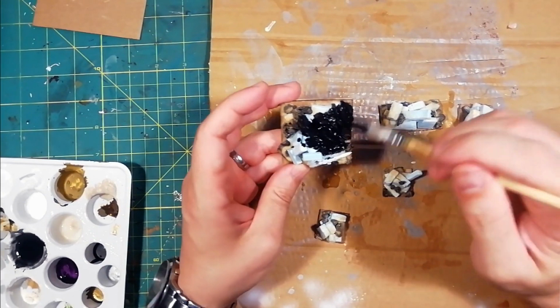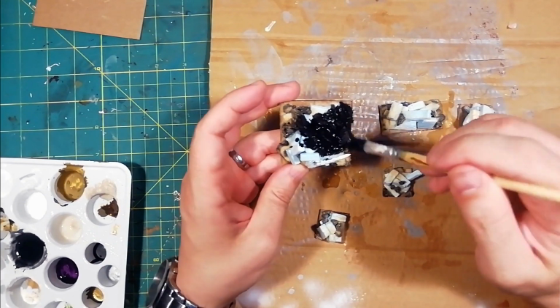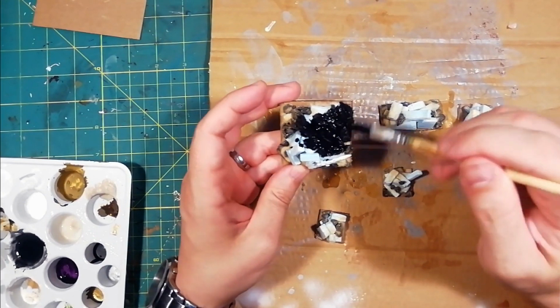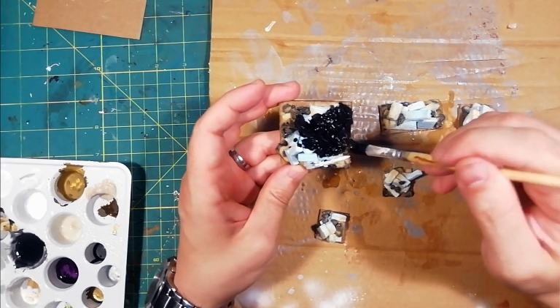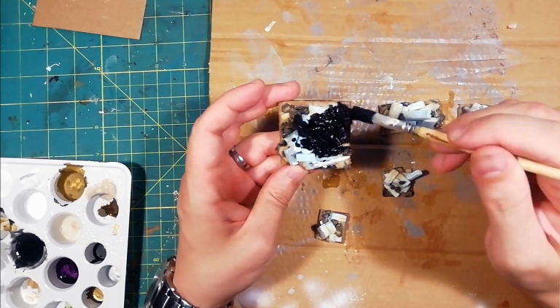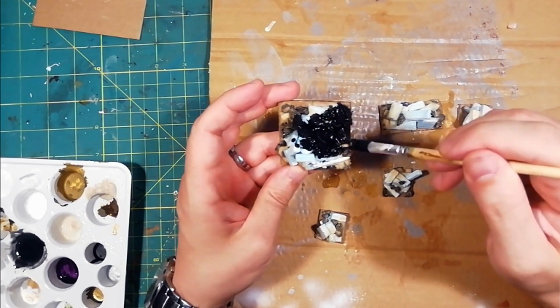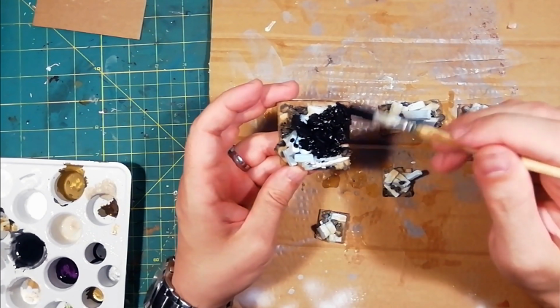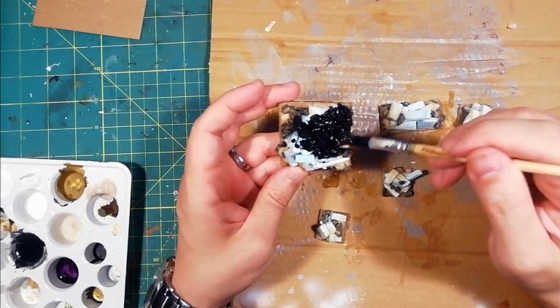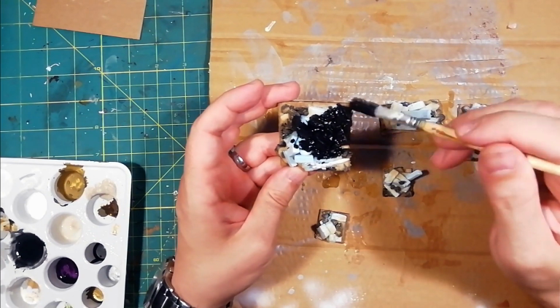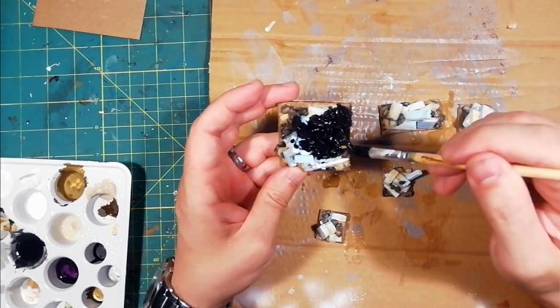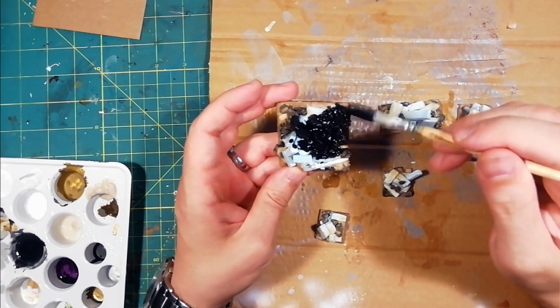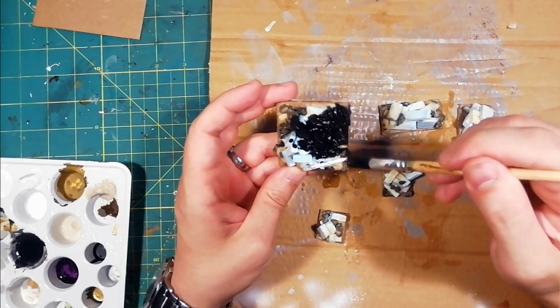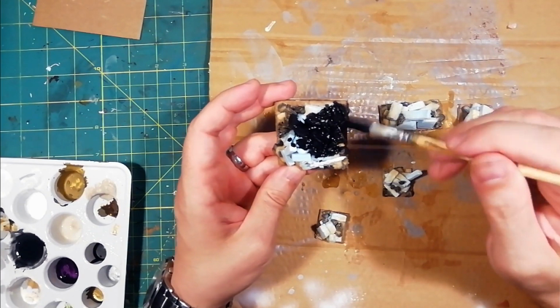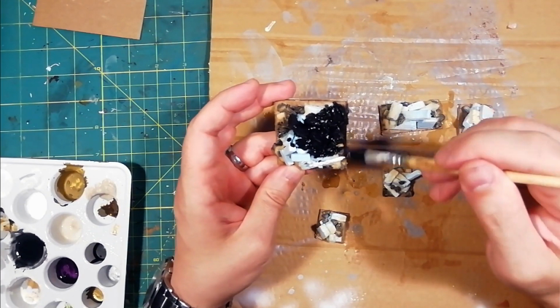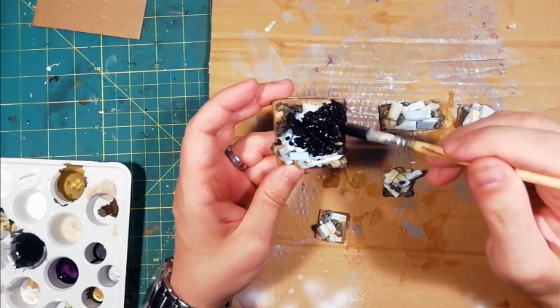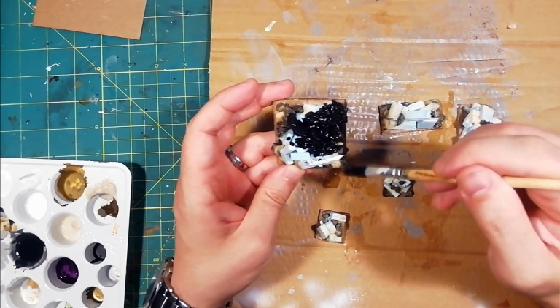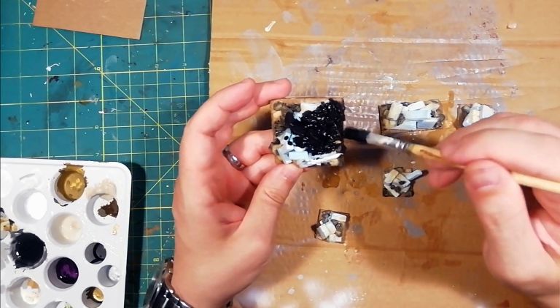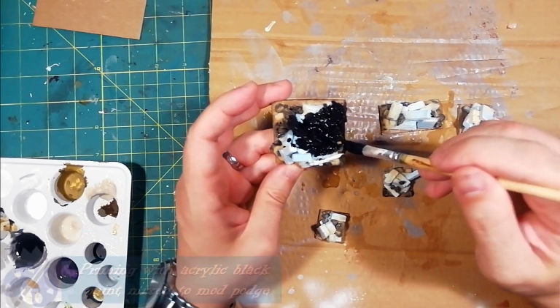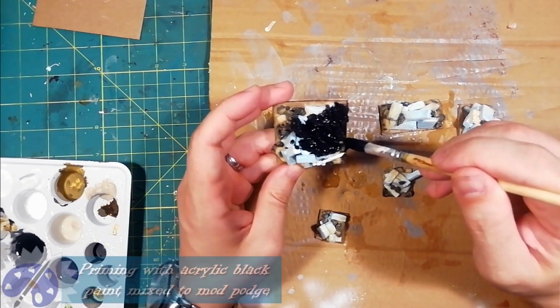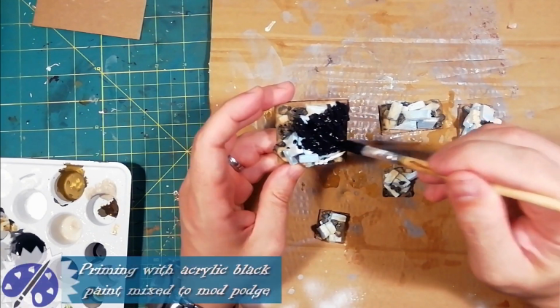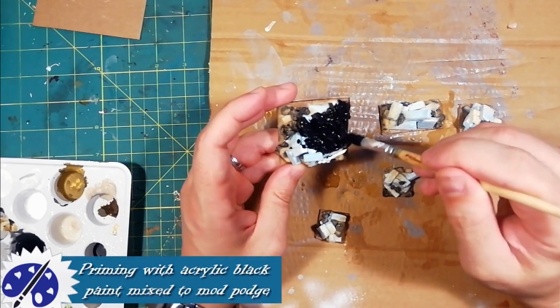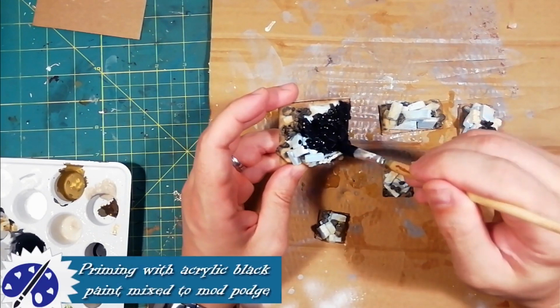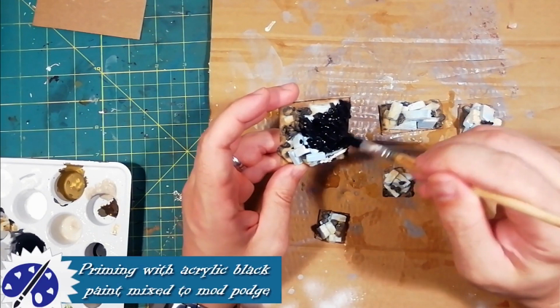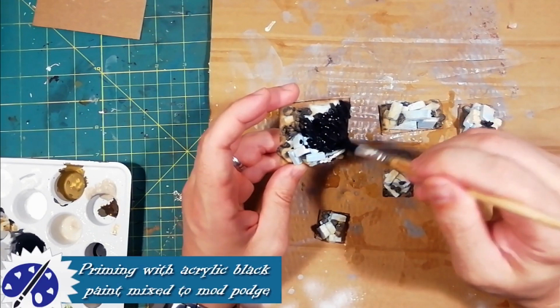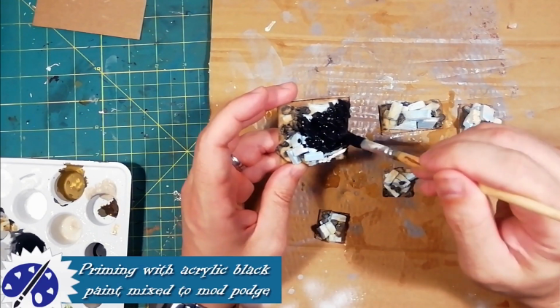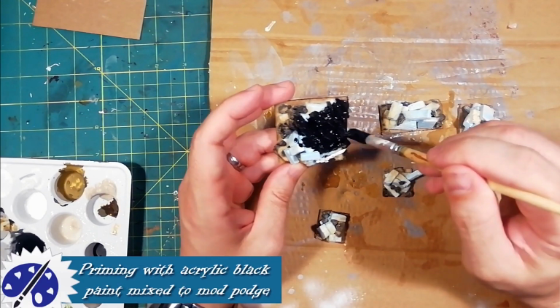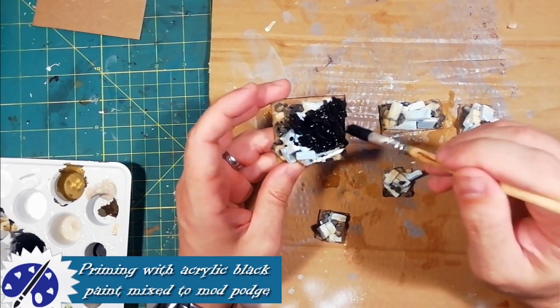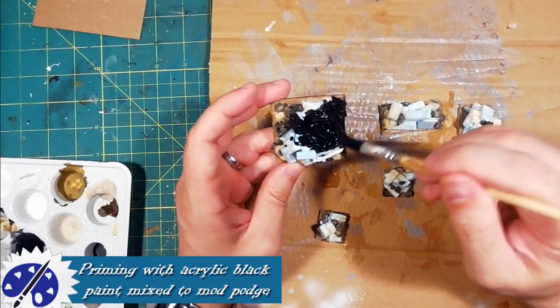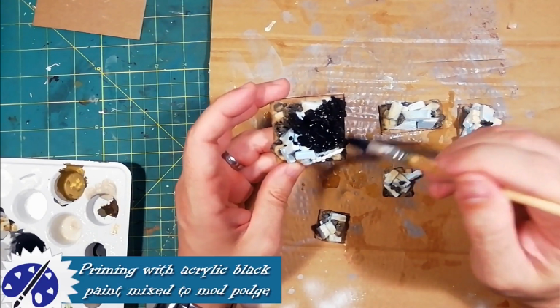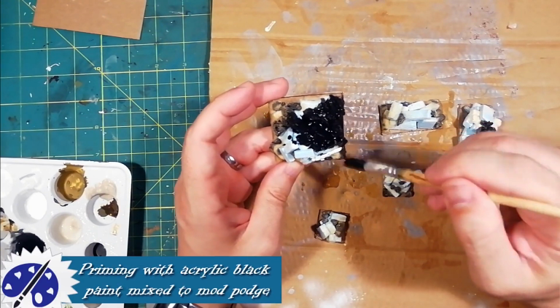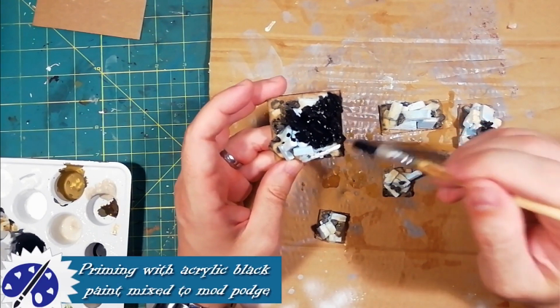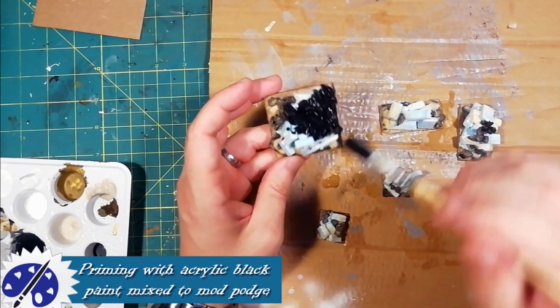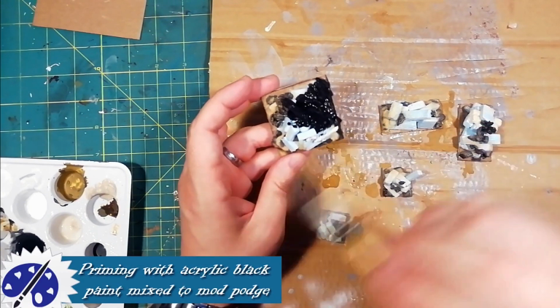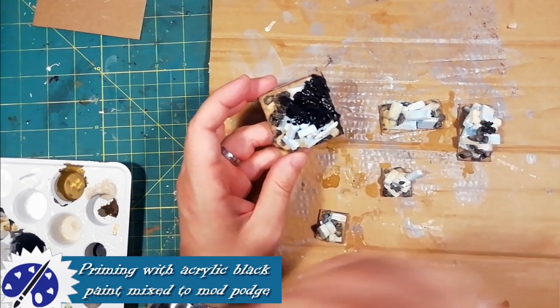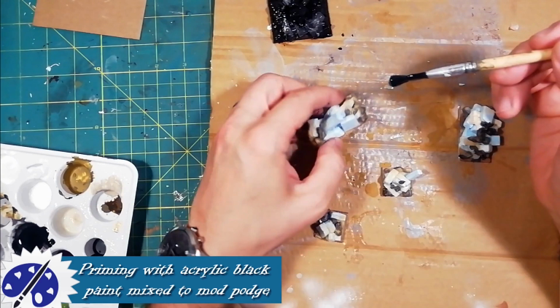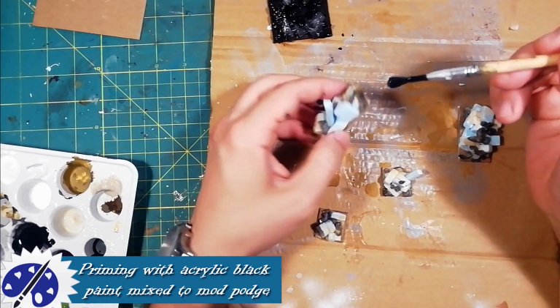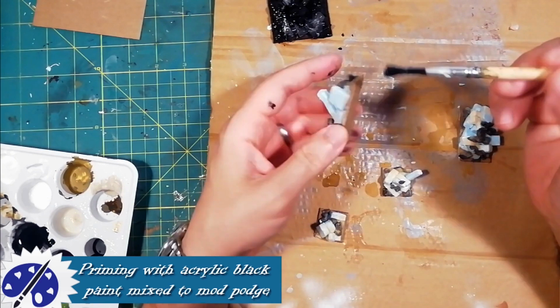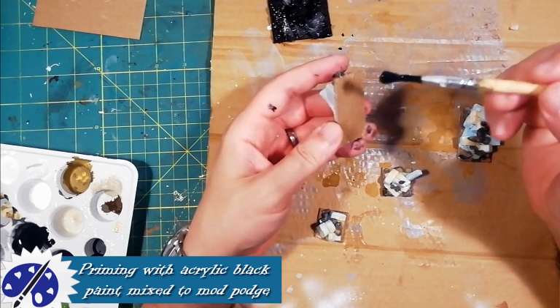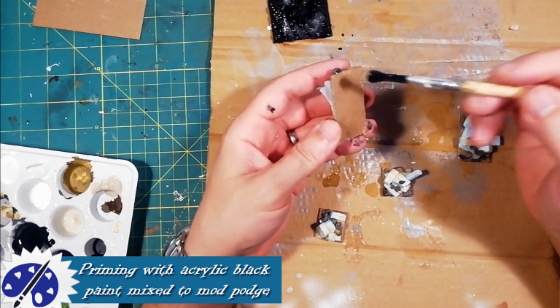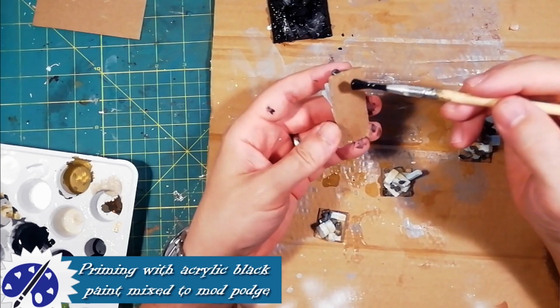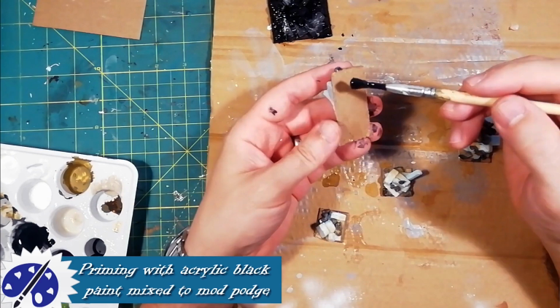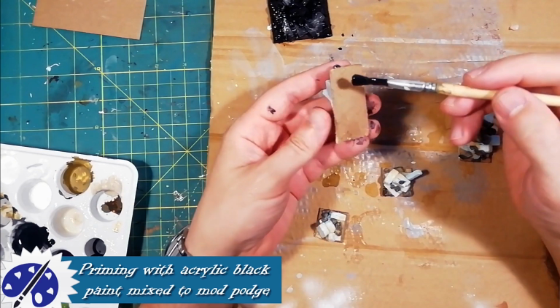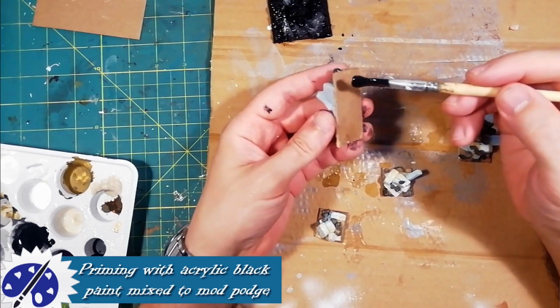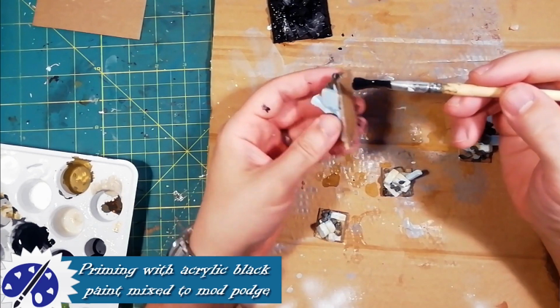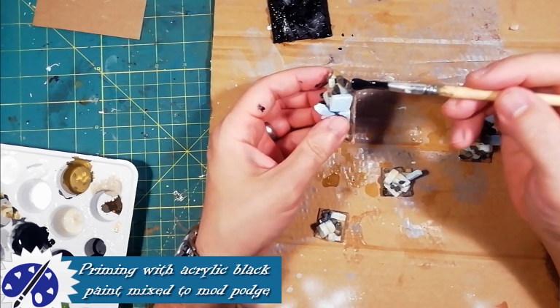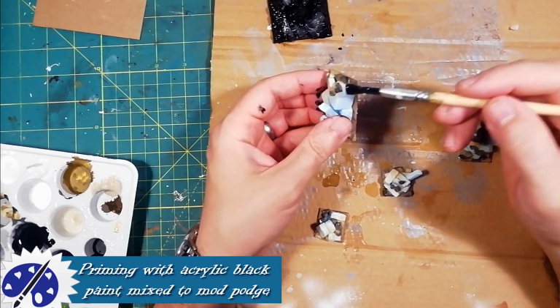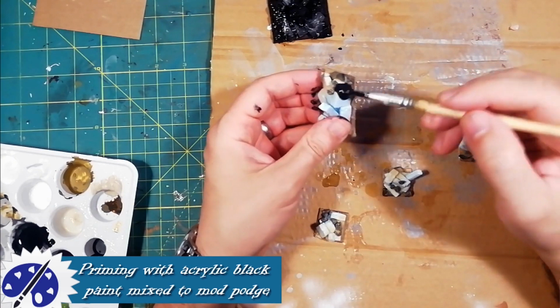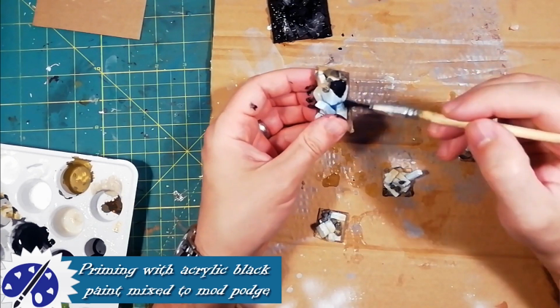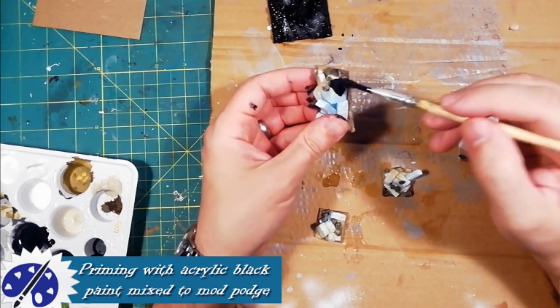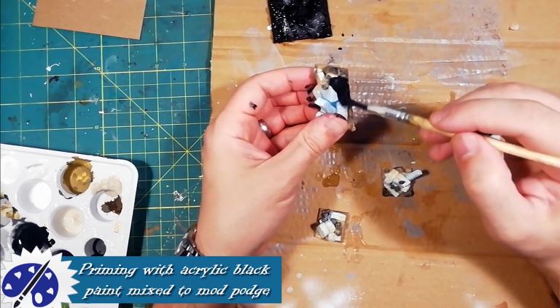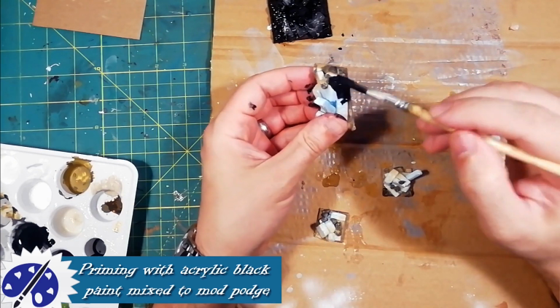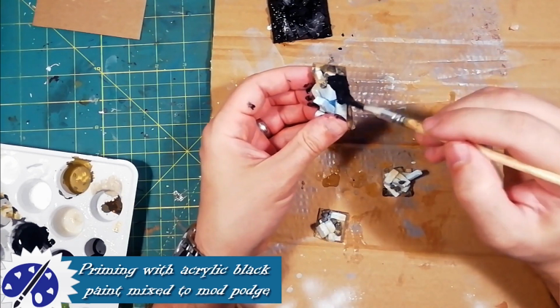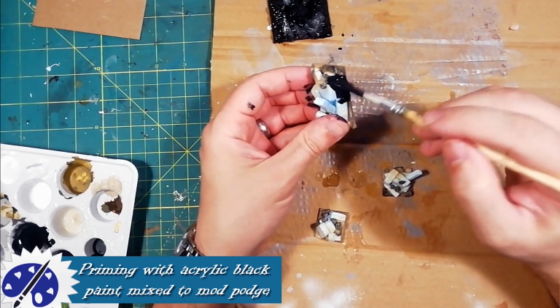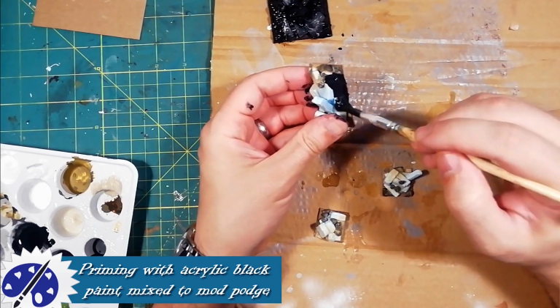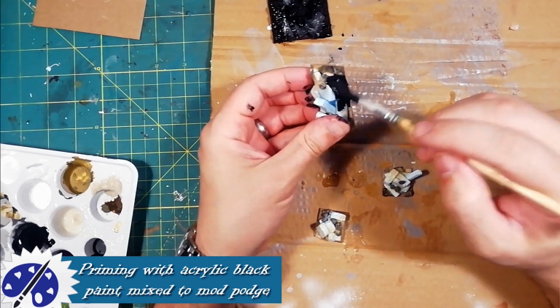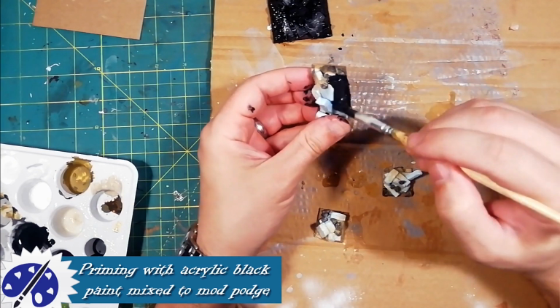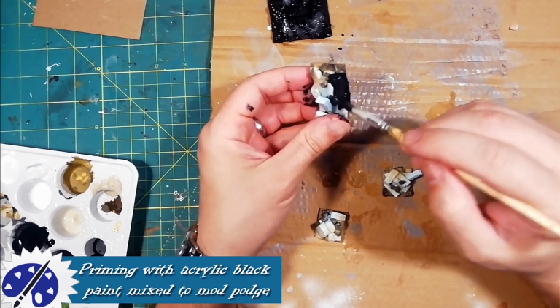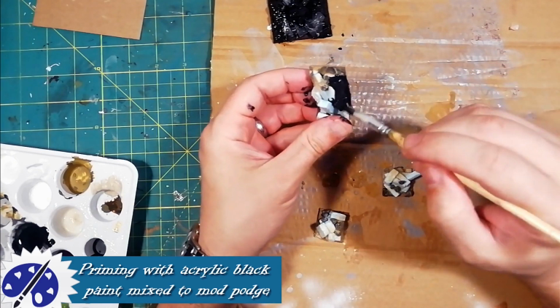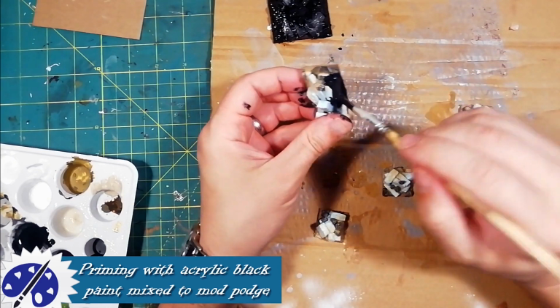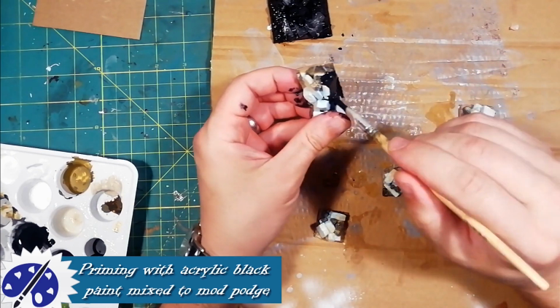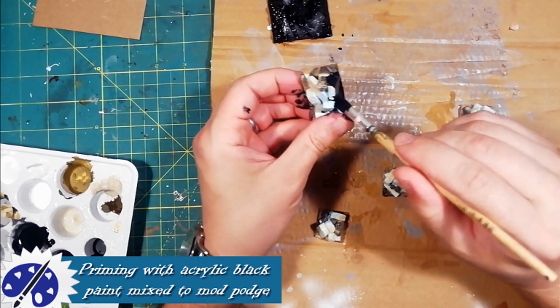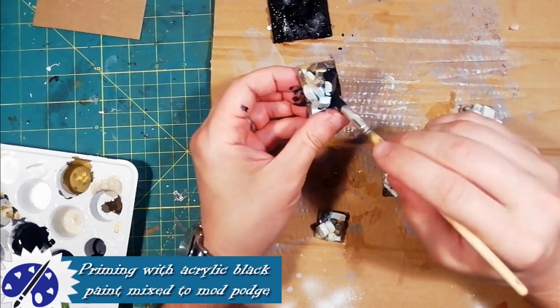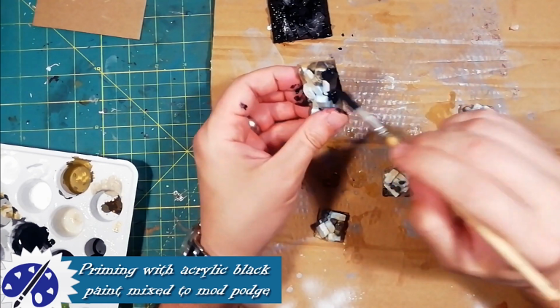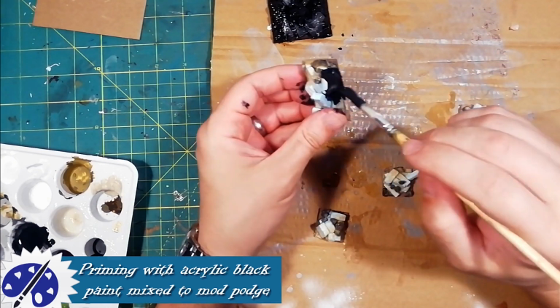The mix of acrylic black paint and mod podge serves to give a good black priming and to make the piece really resistant.